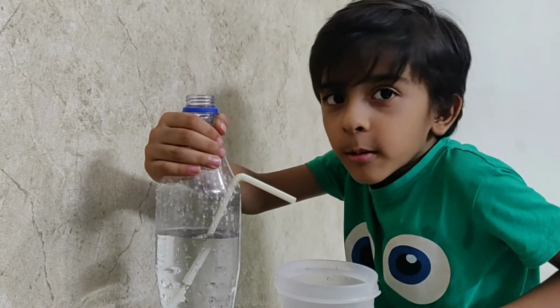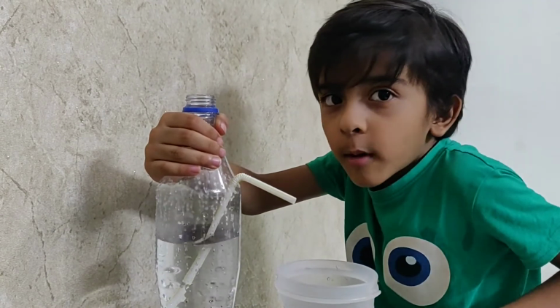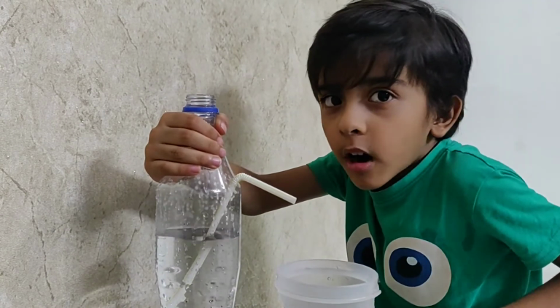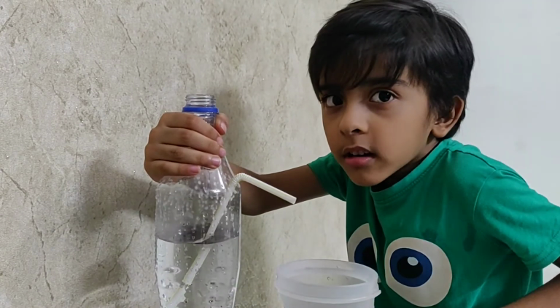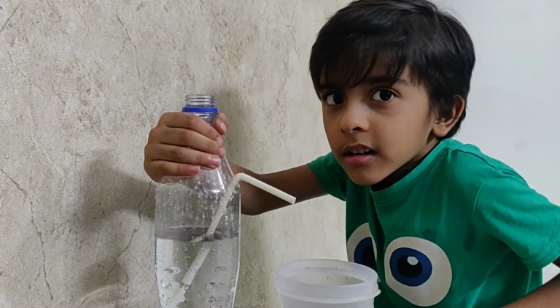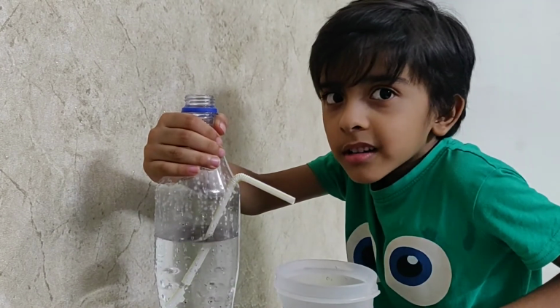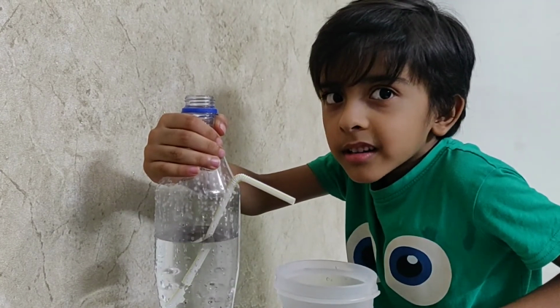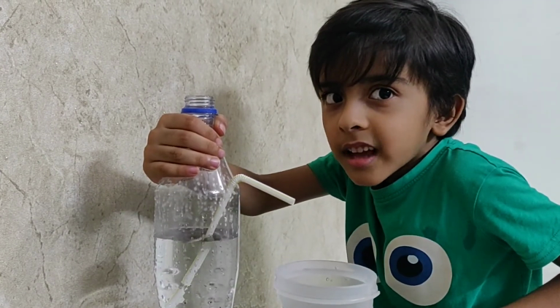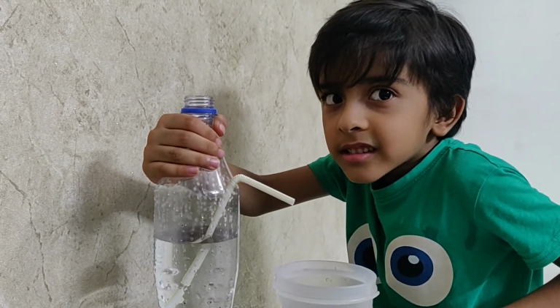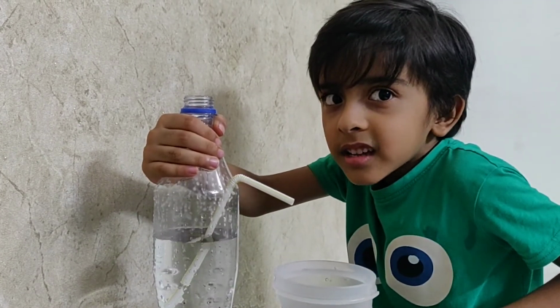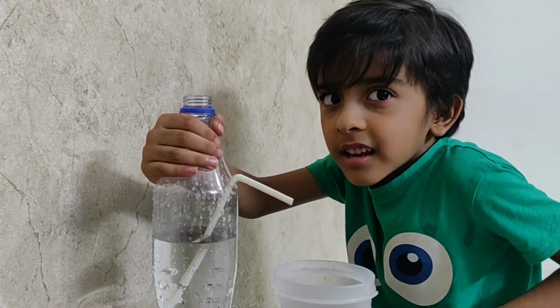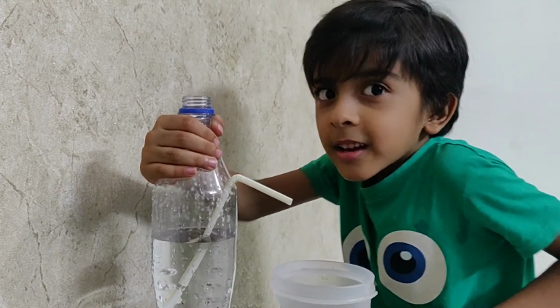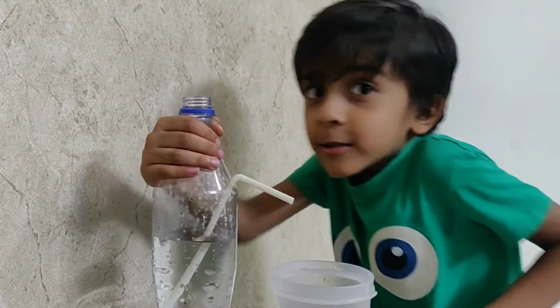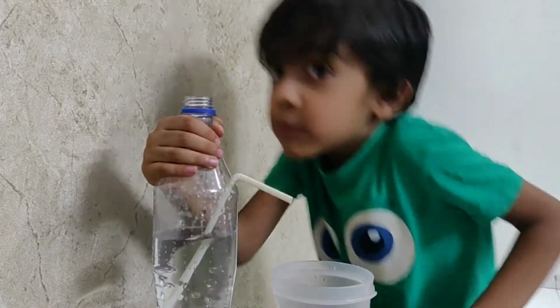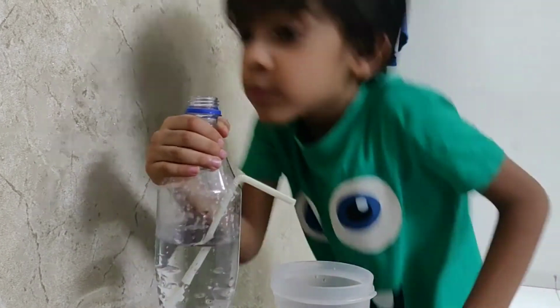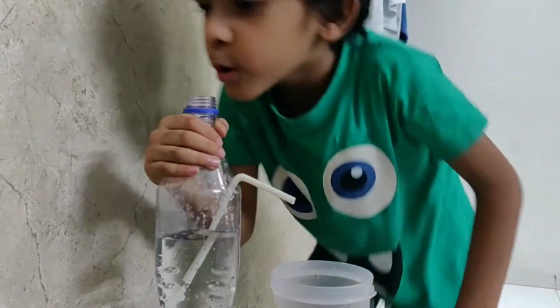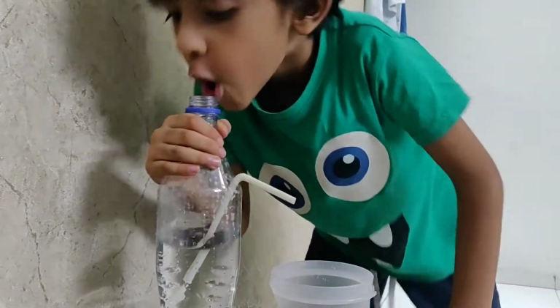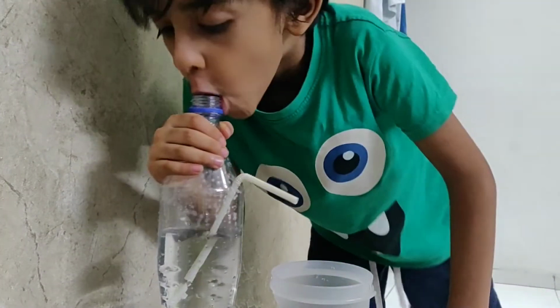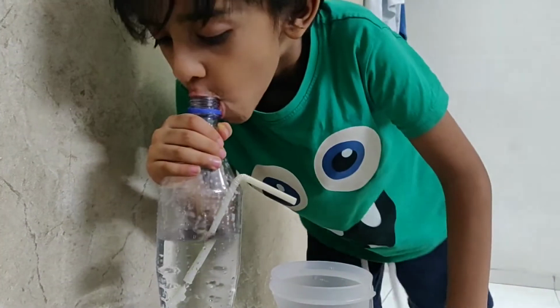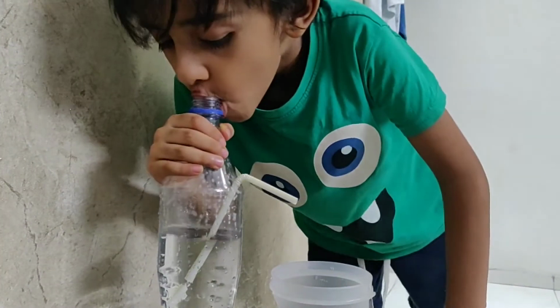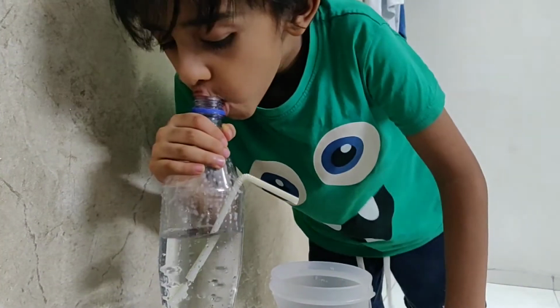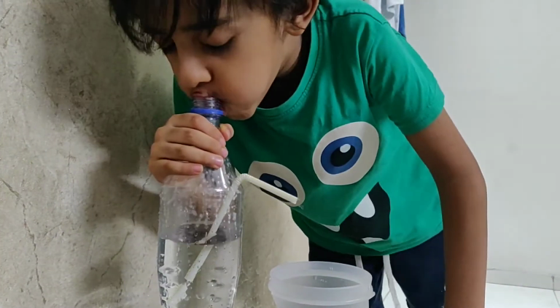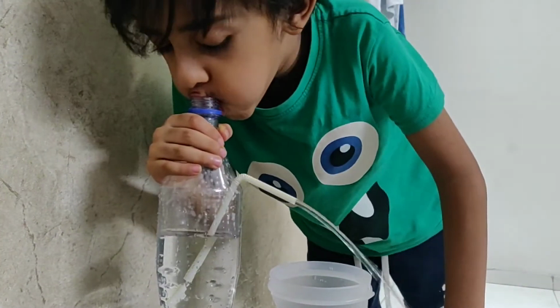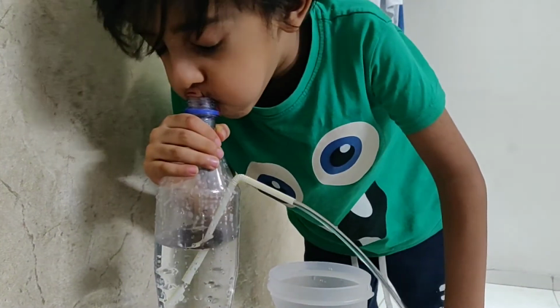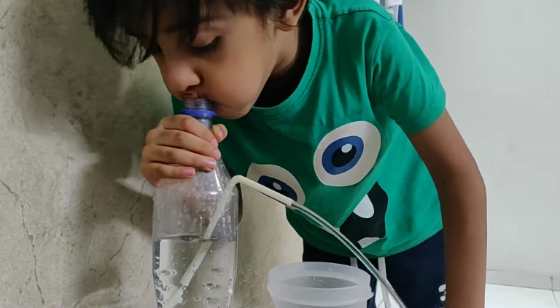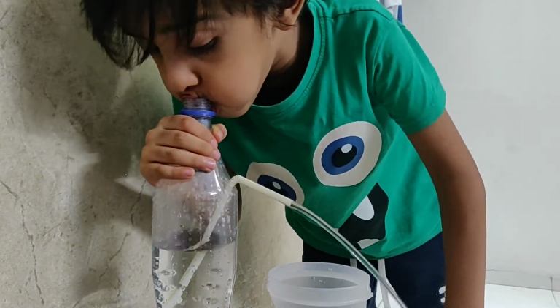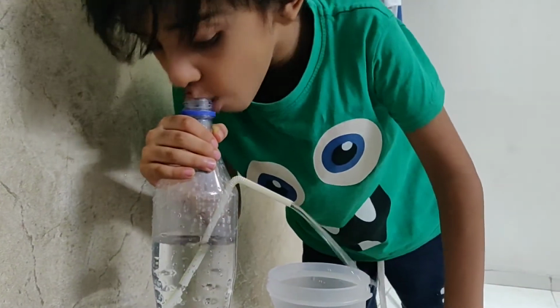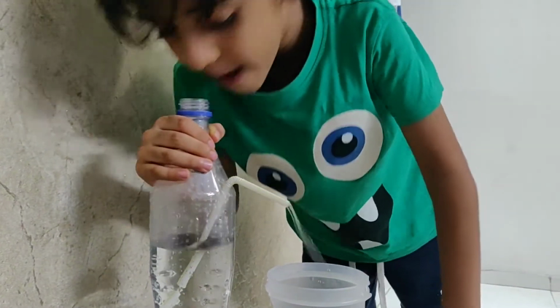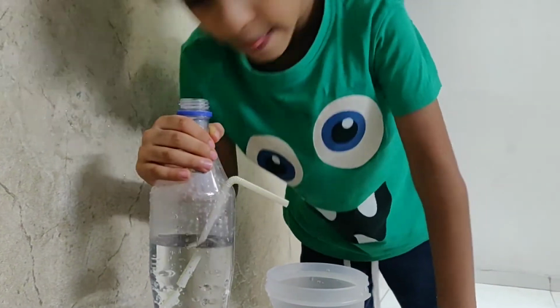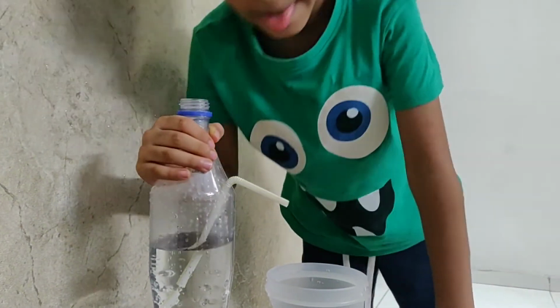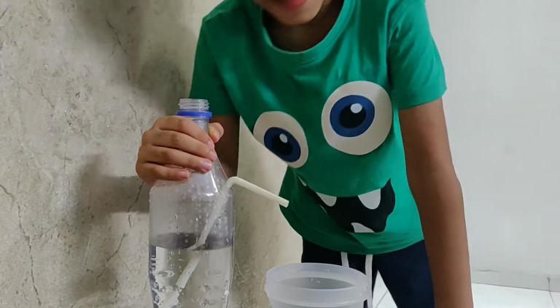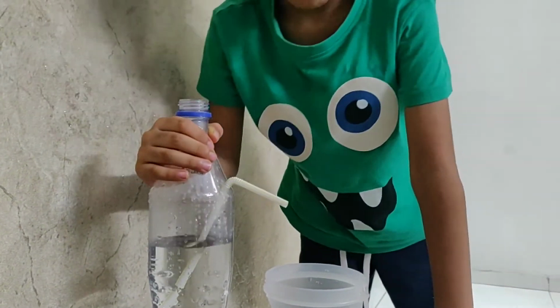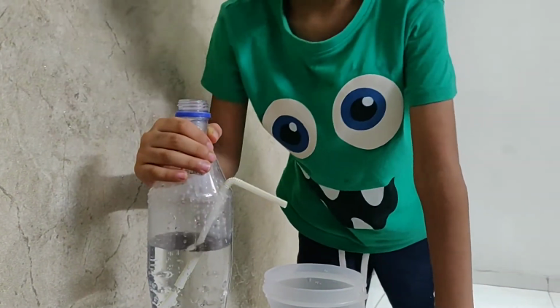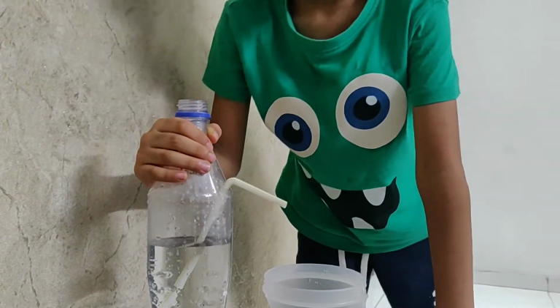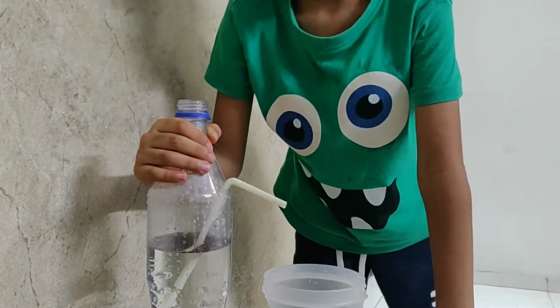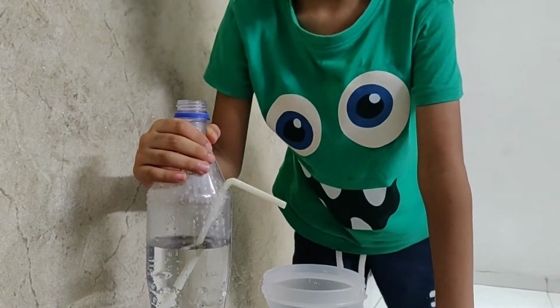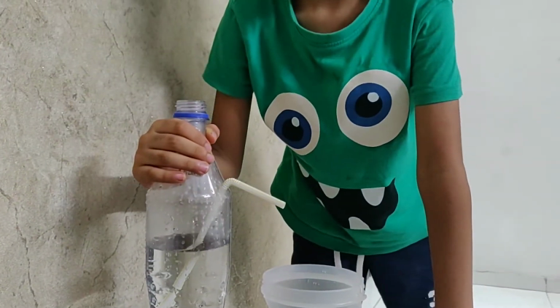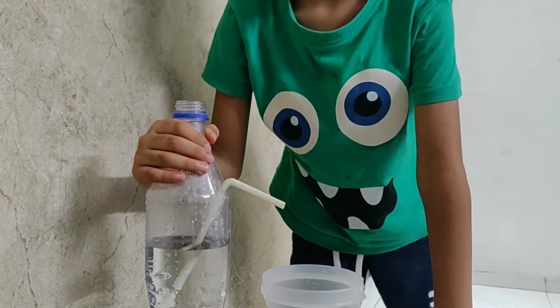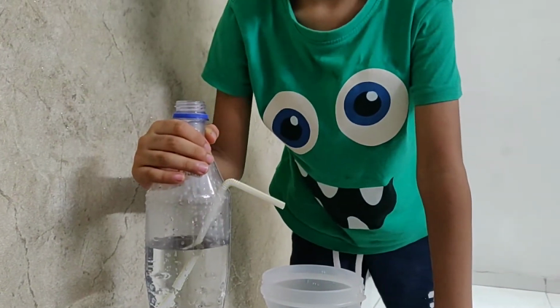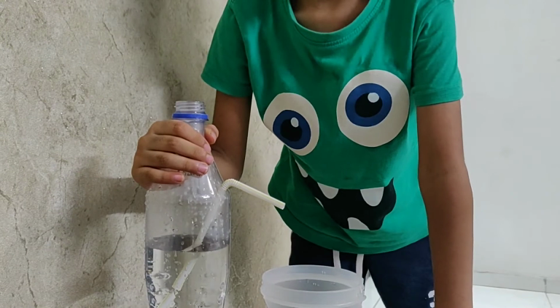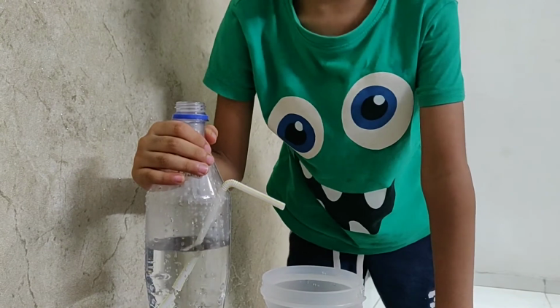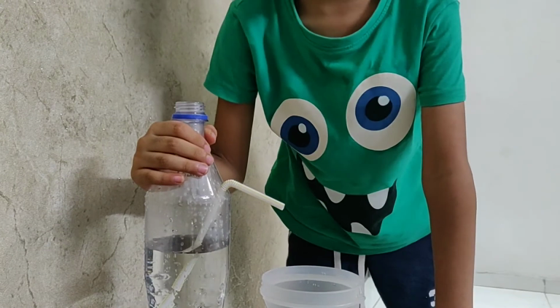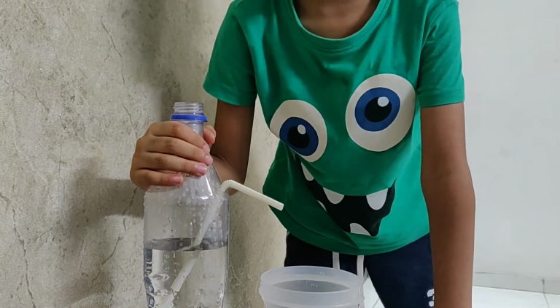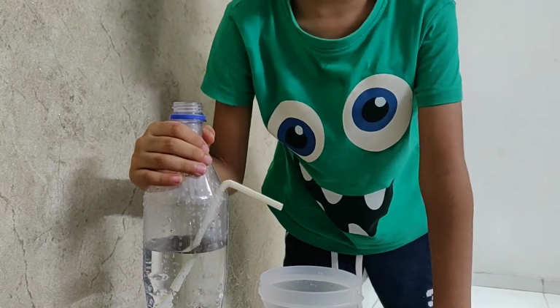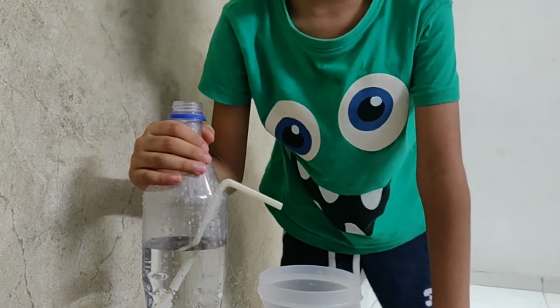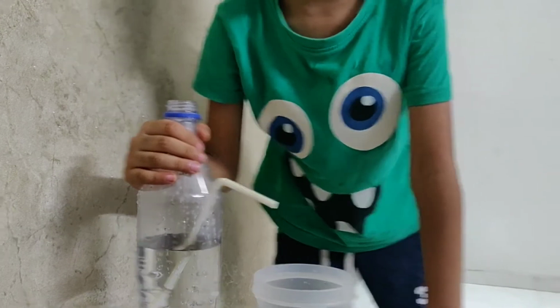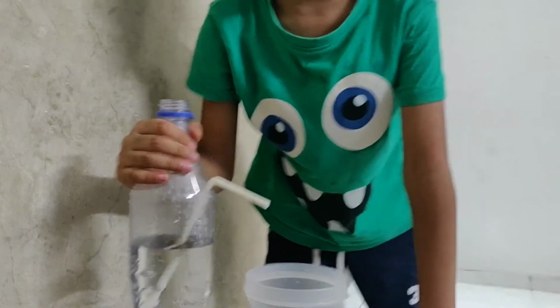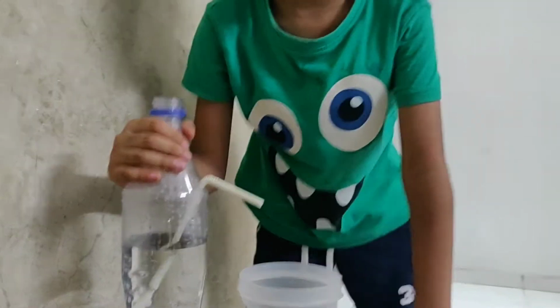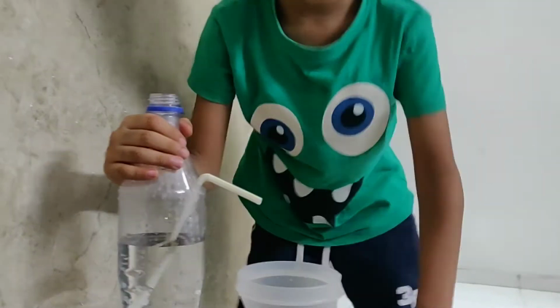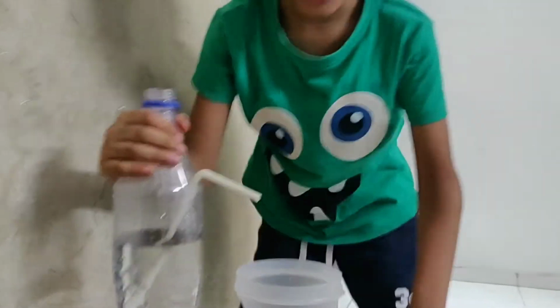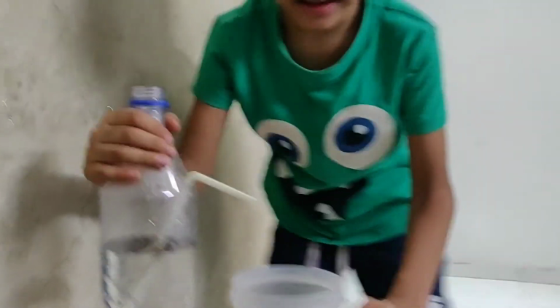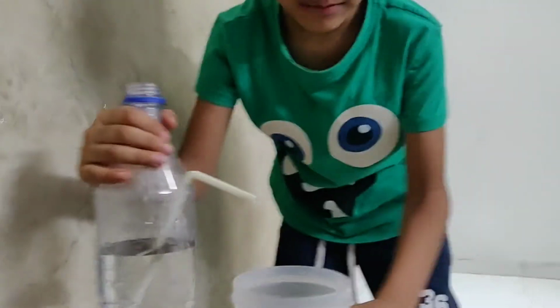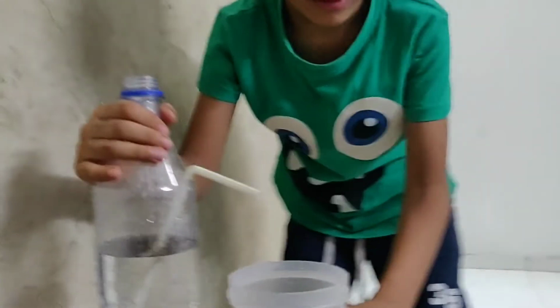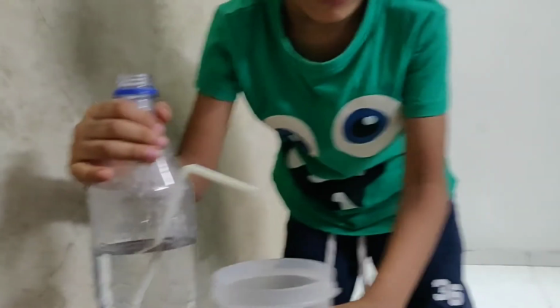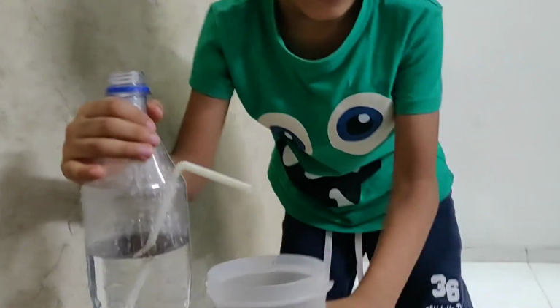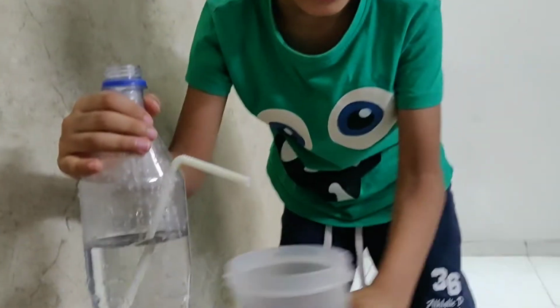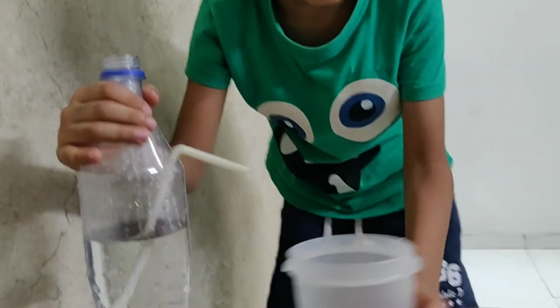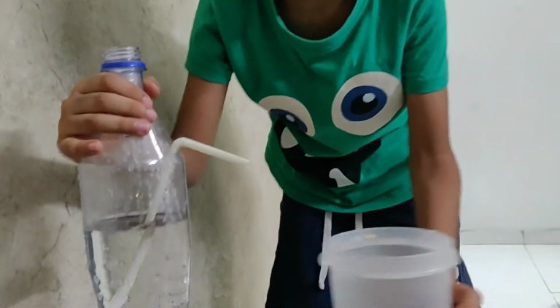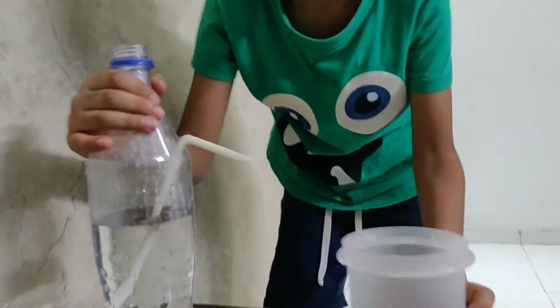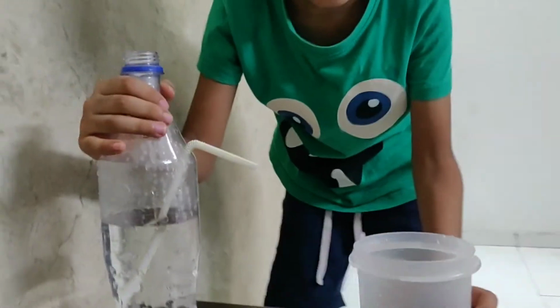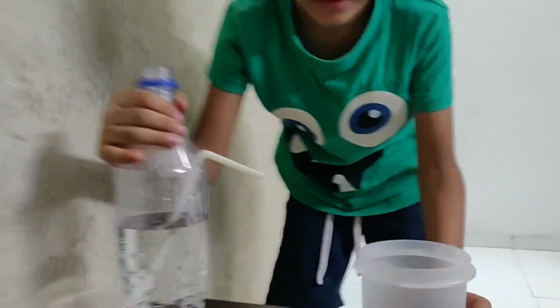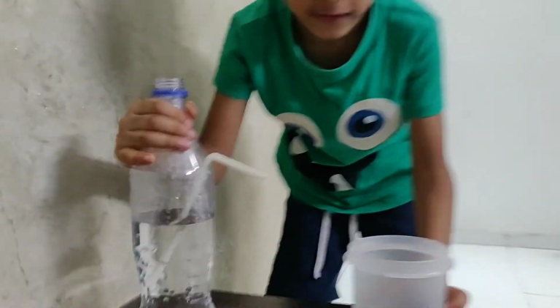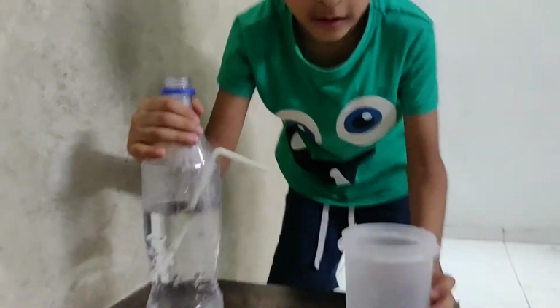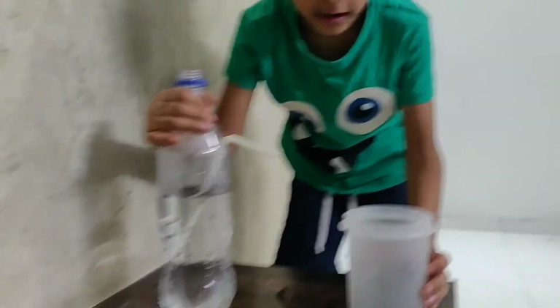On your mark. Get set. It didn't run into the glass, but we can put this far.